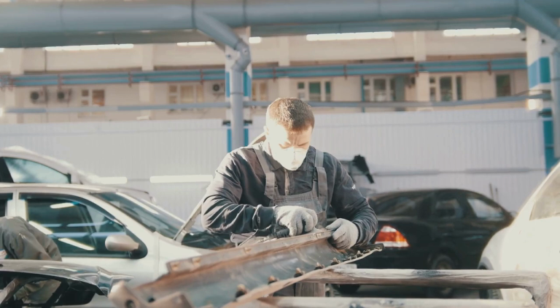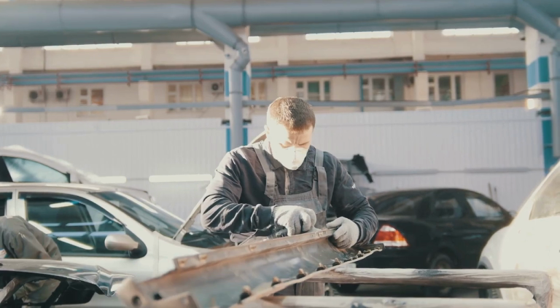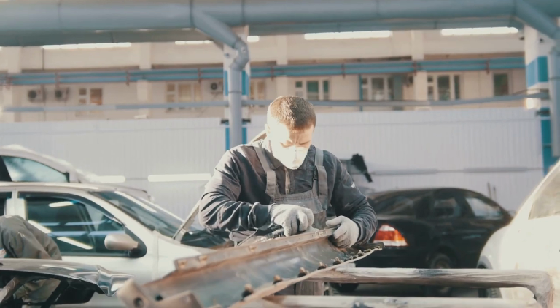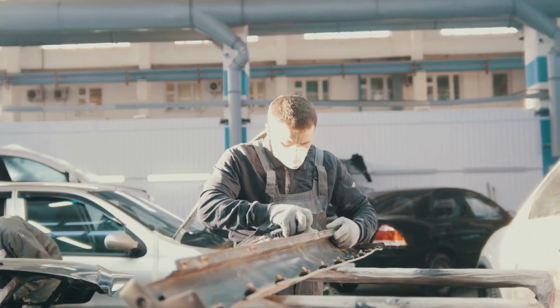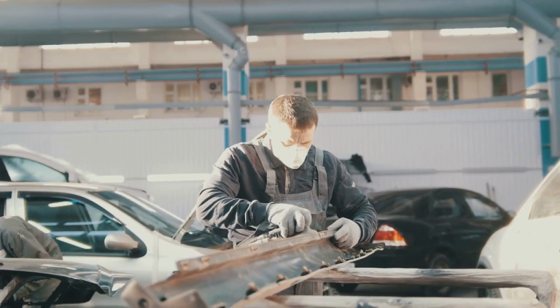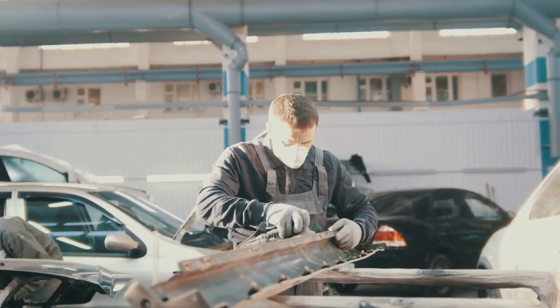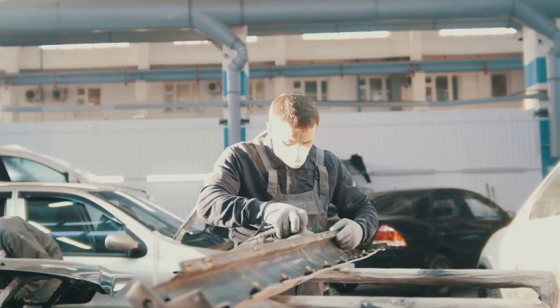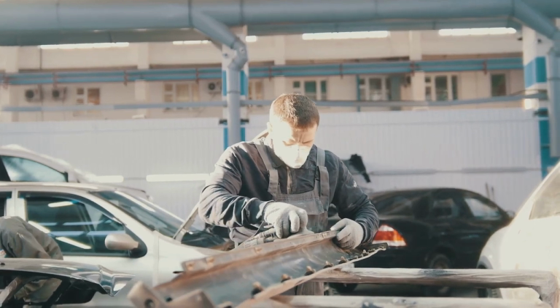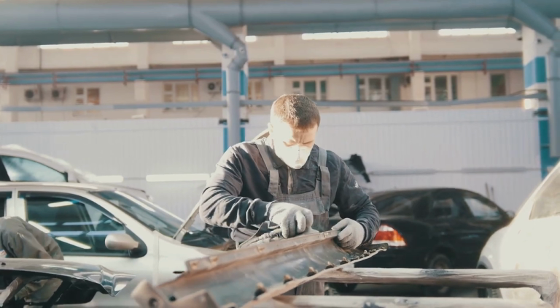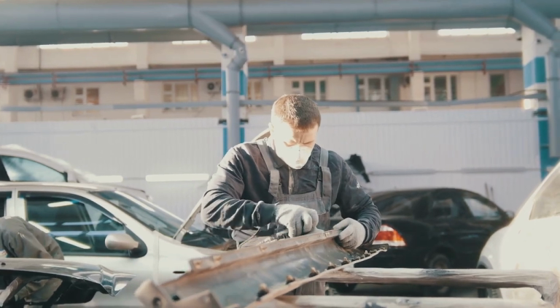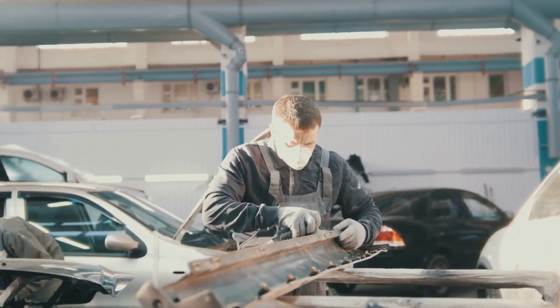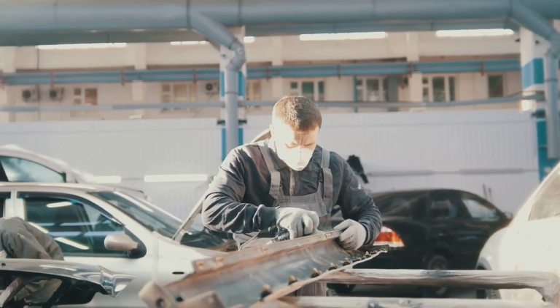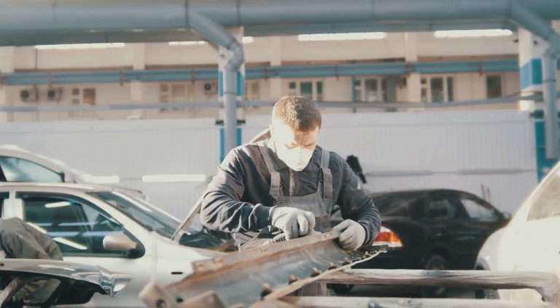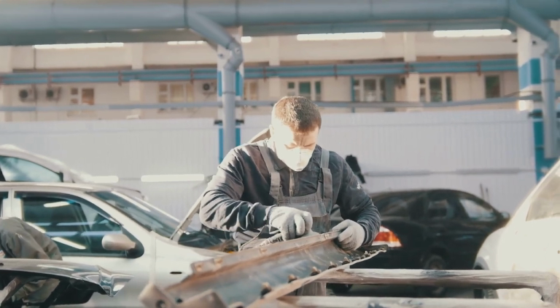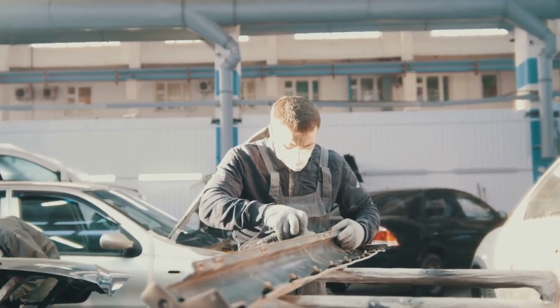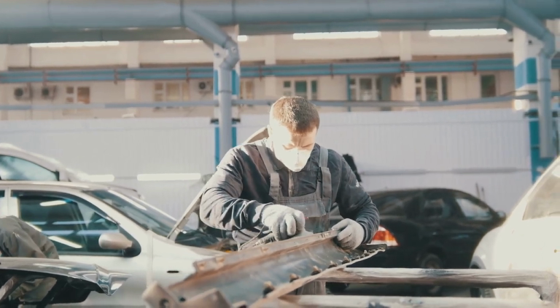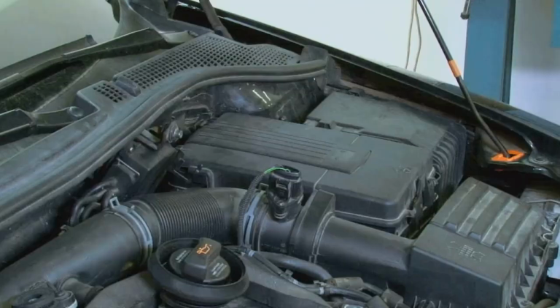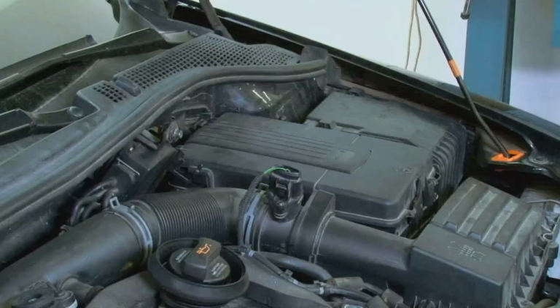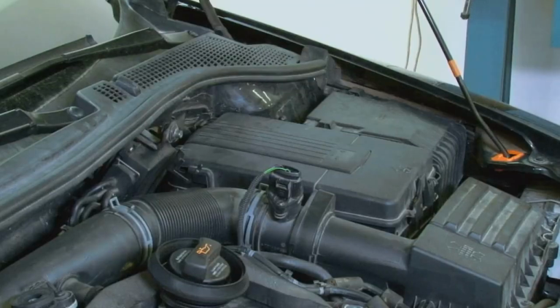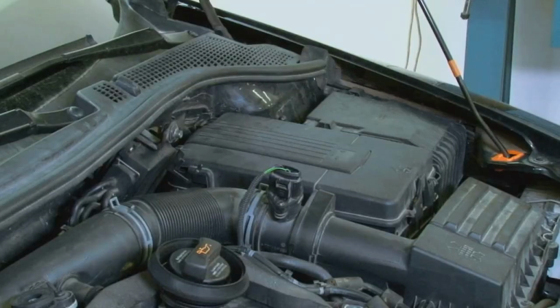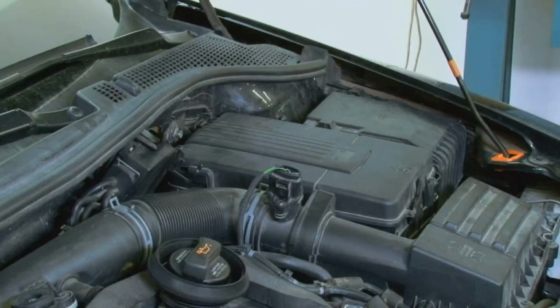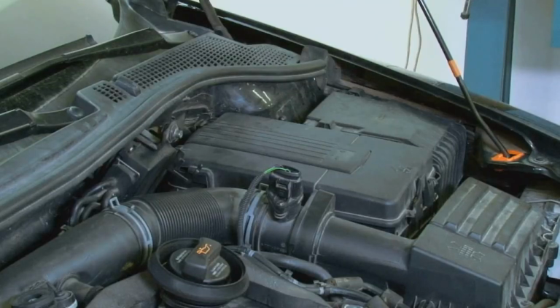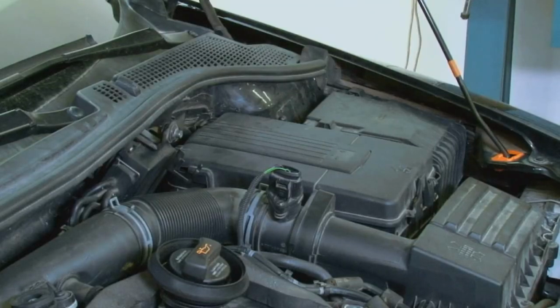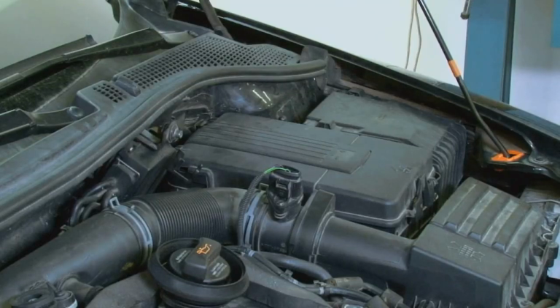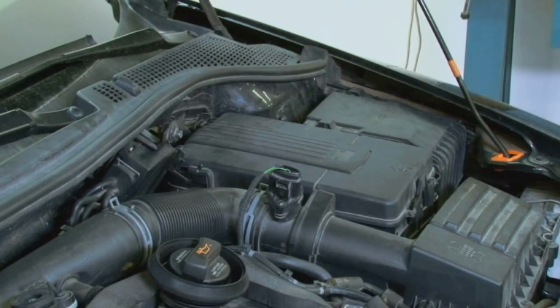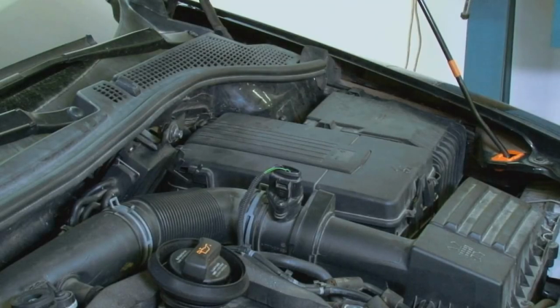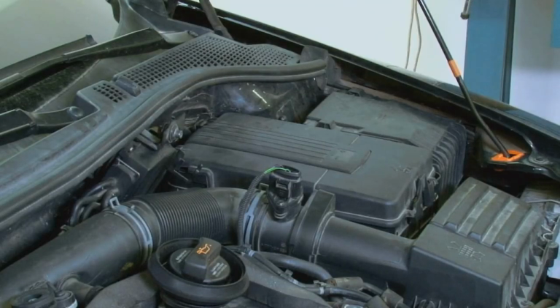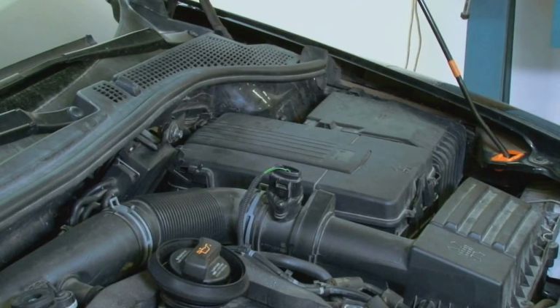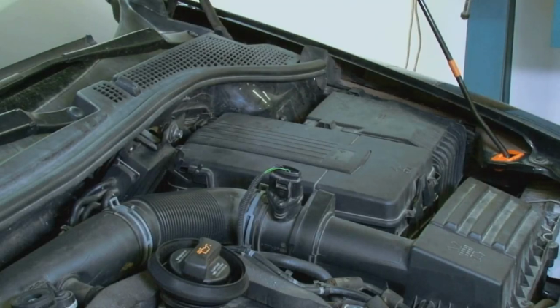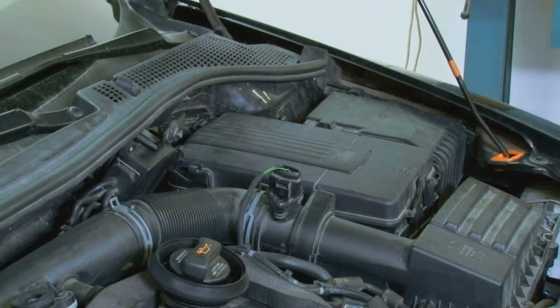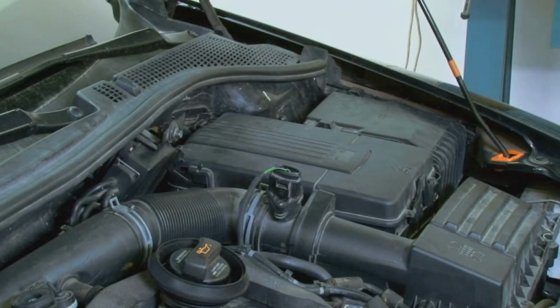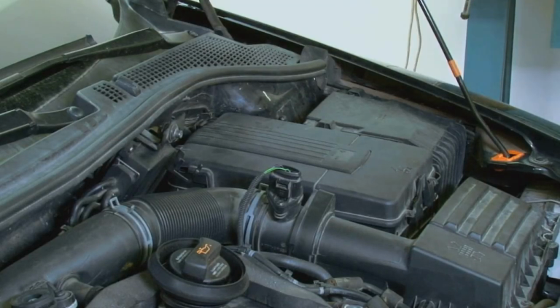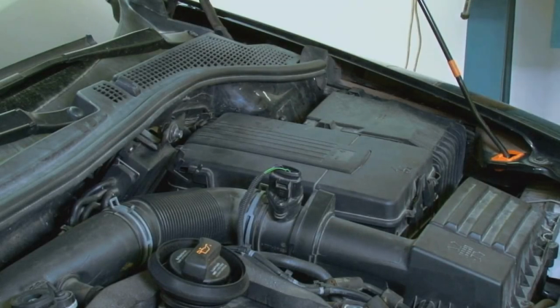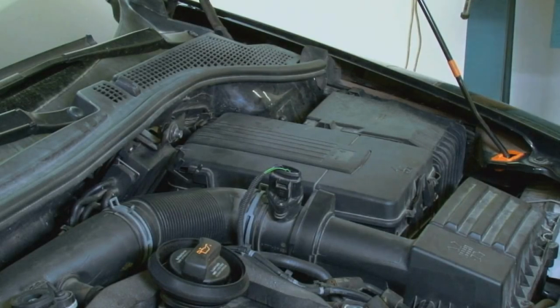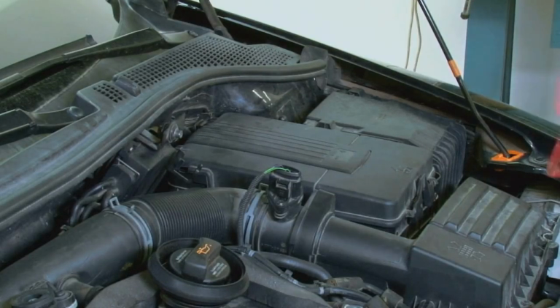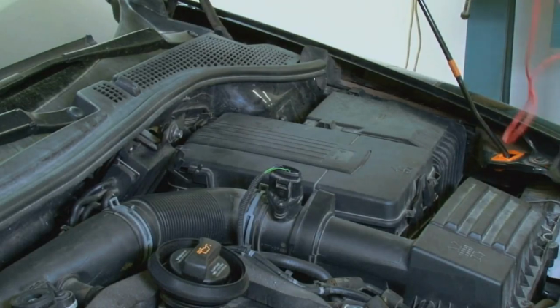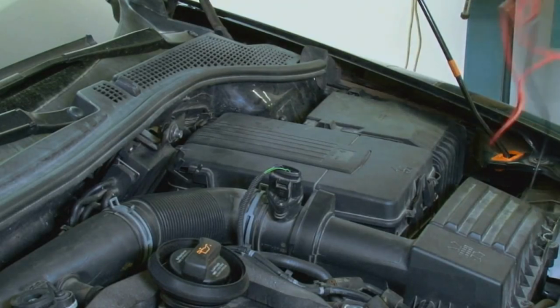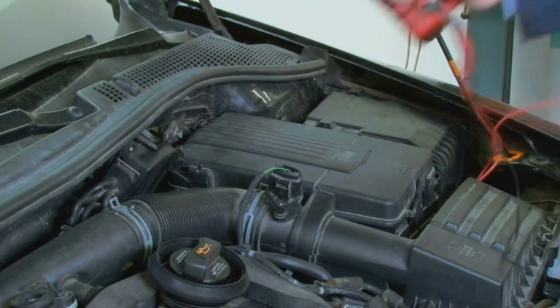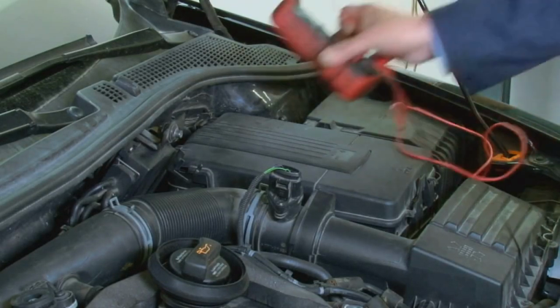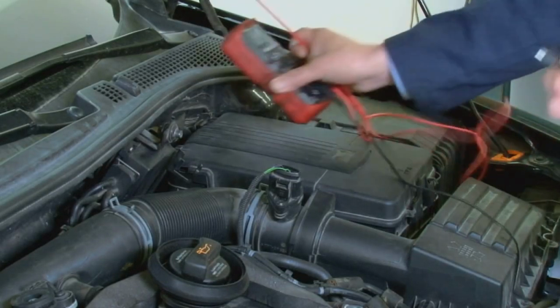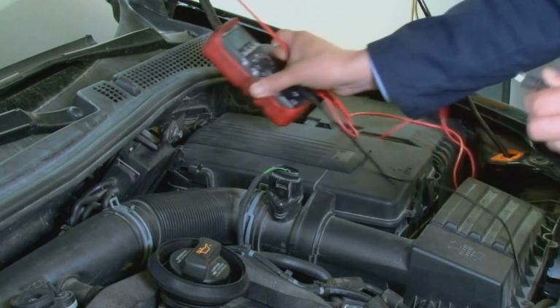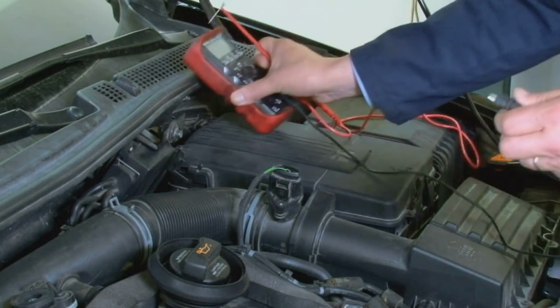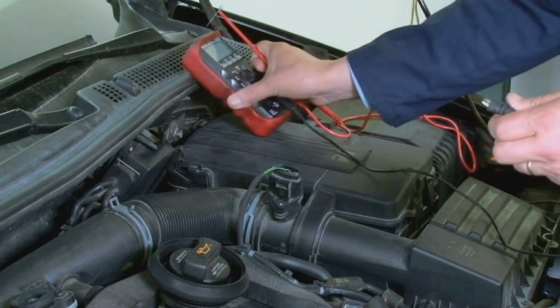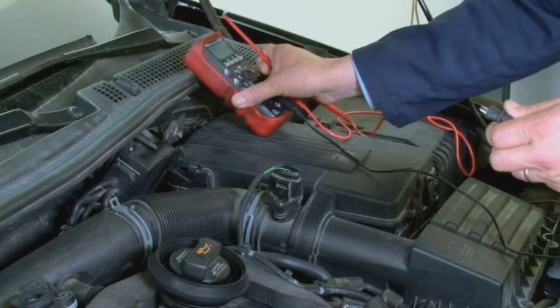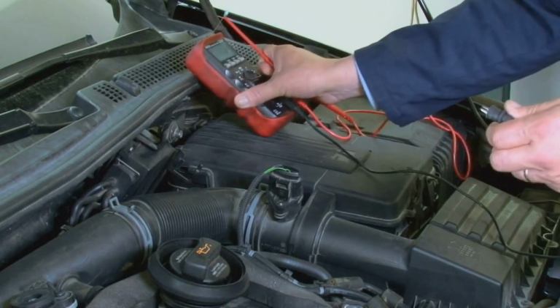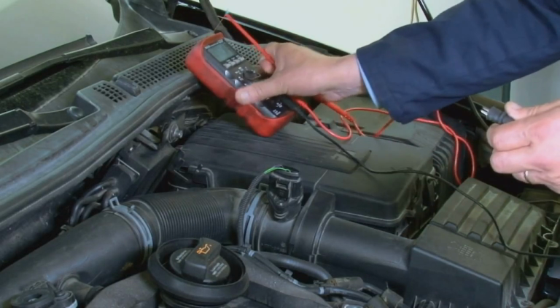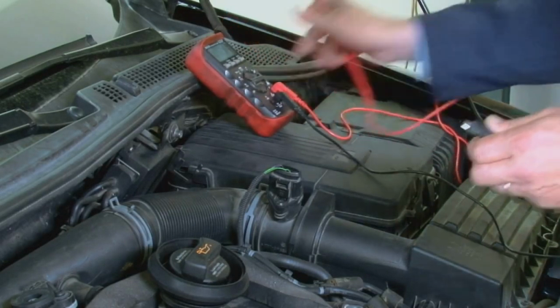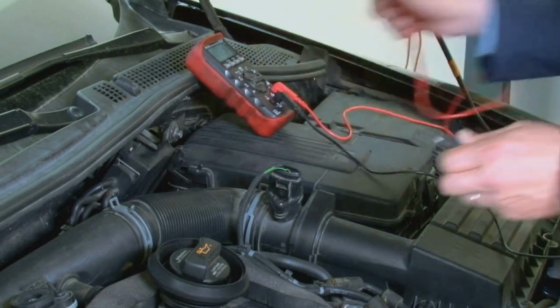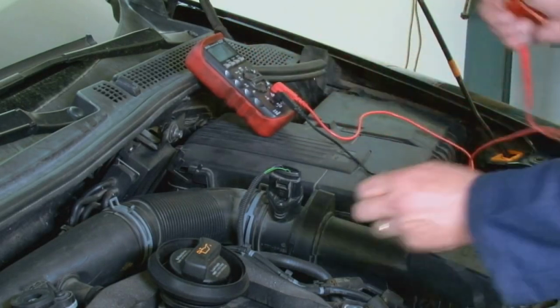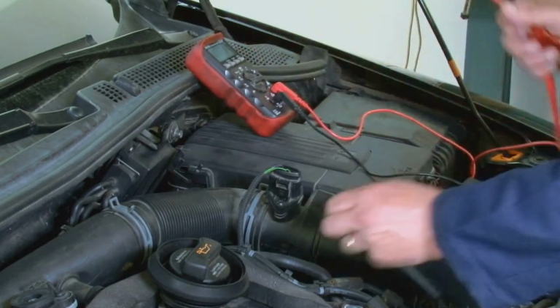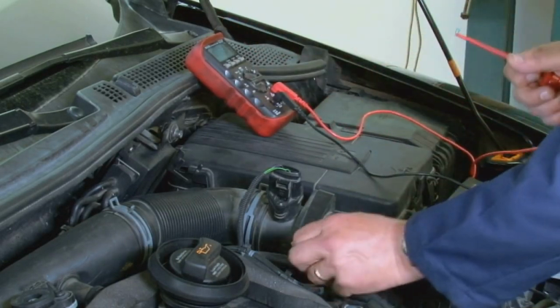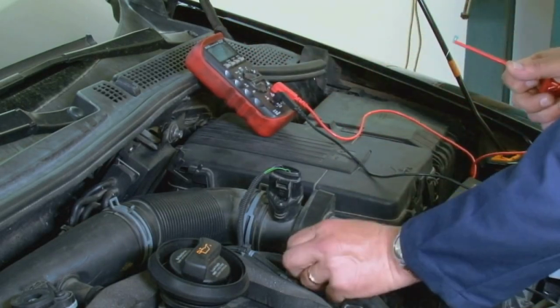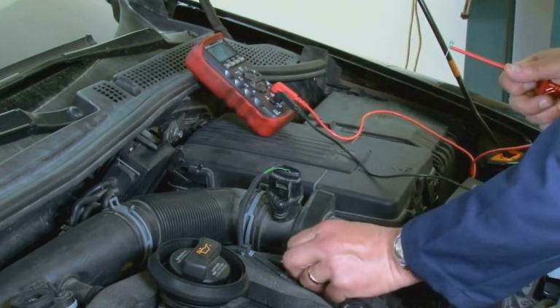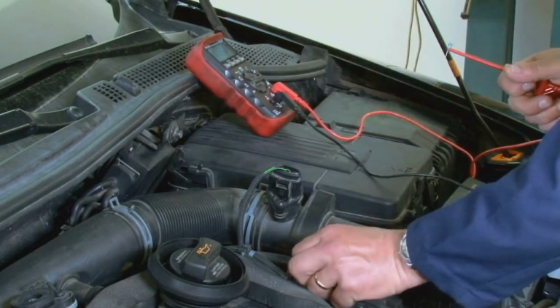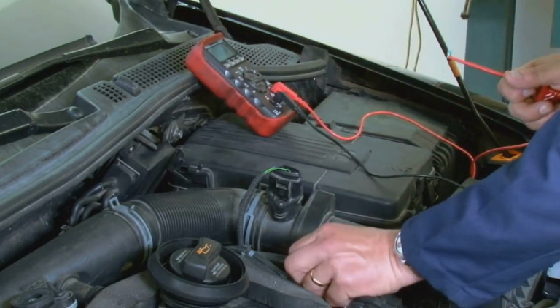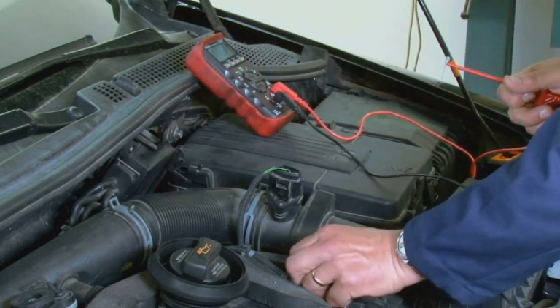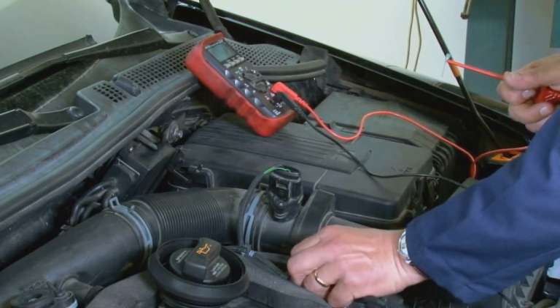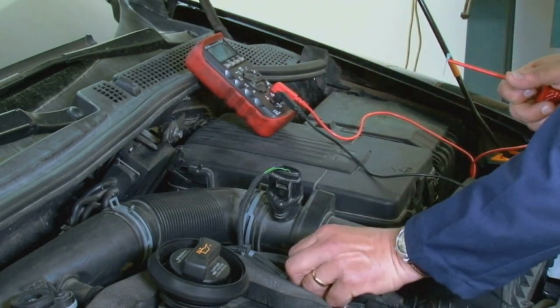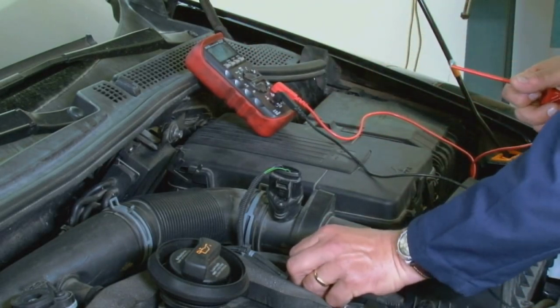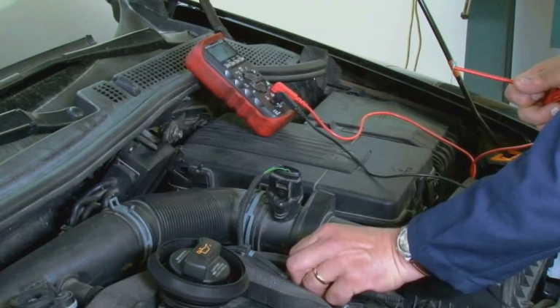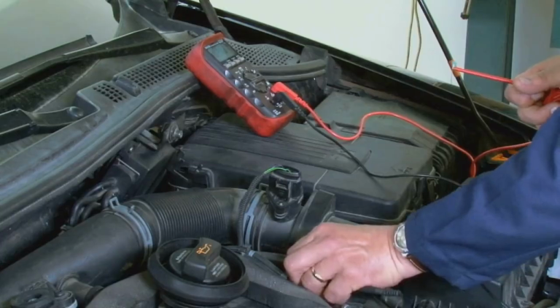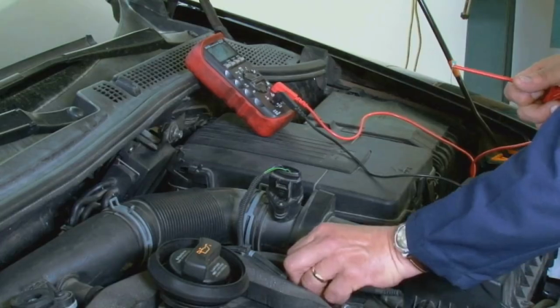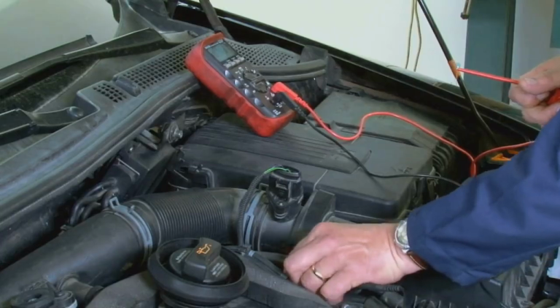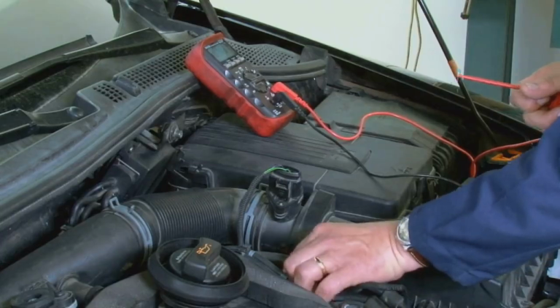Make sure you're working in a well-ventilated area. Step two, test the battery's voltage using the voltmeter. If it's below 12 volts, it's prime for reconditioning.